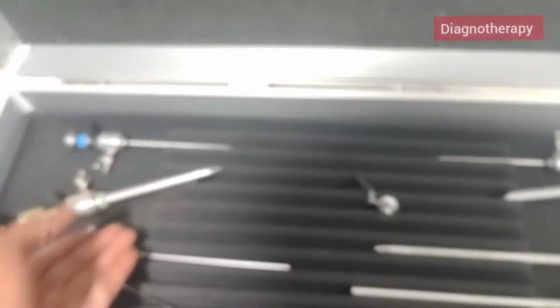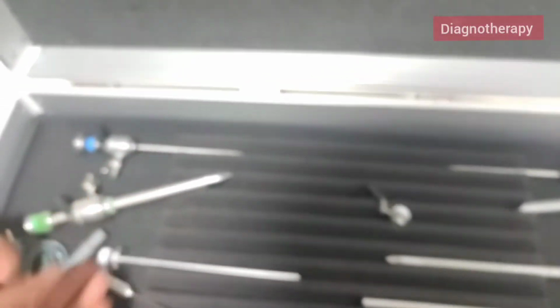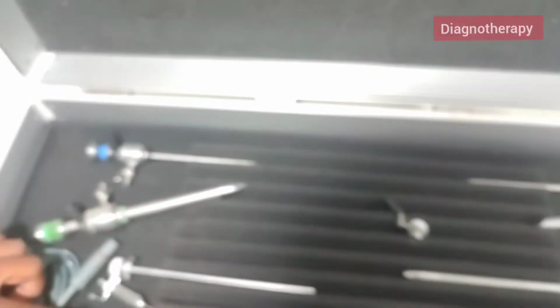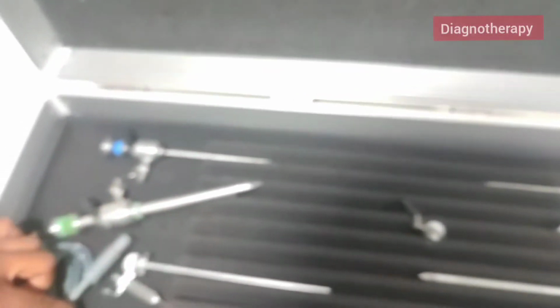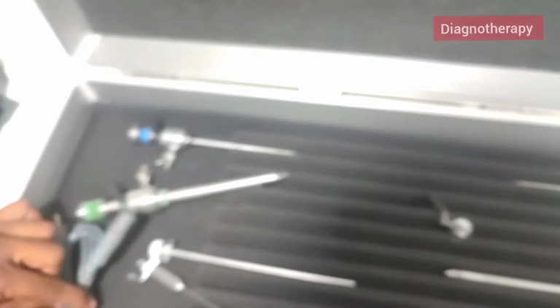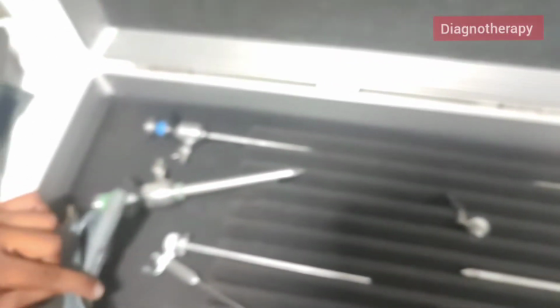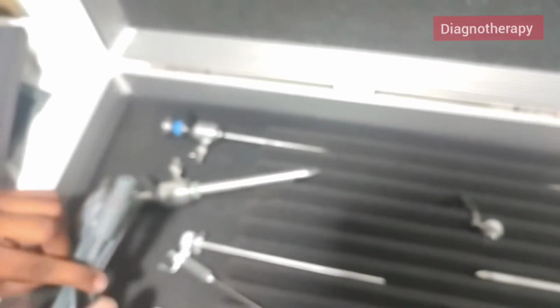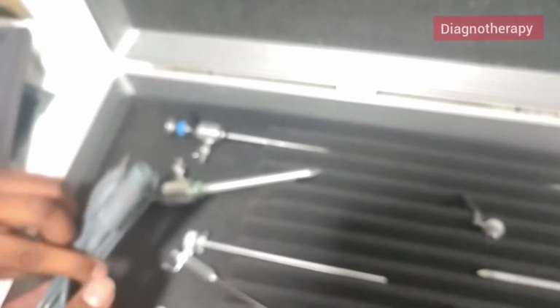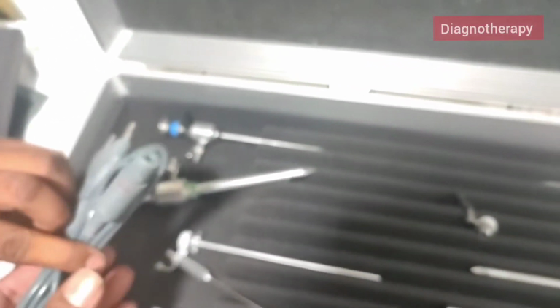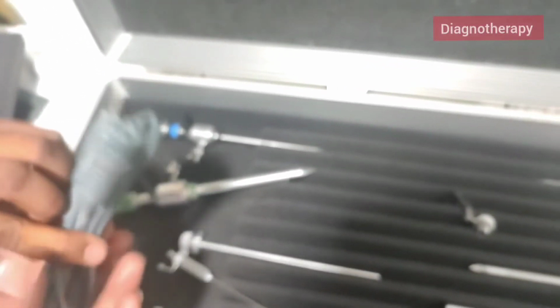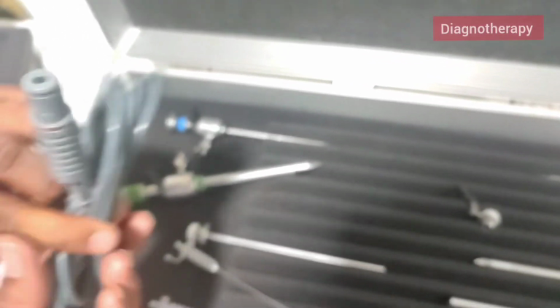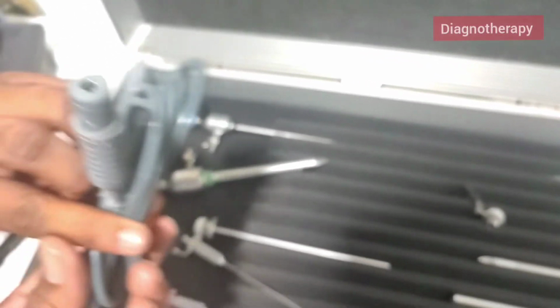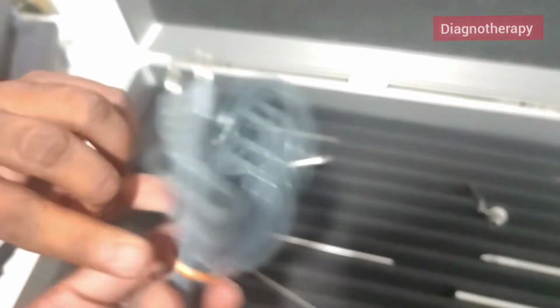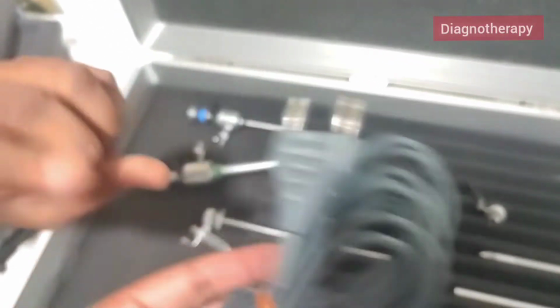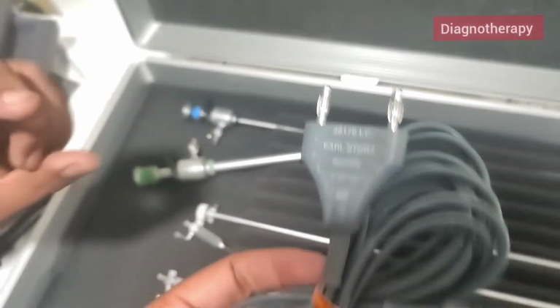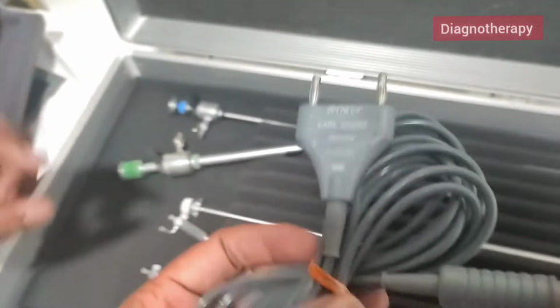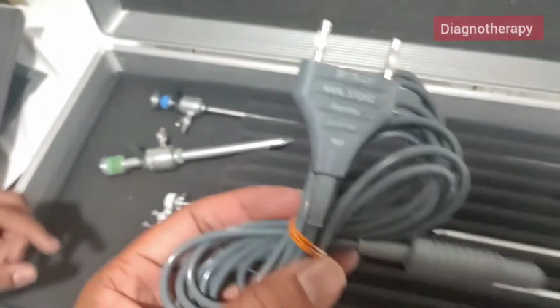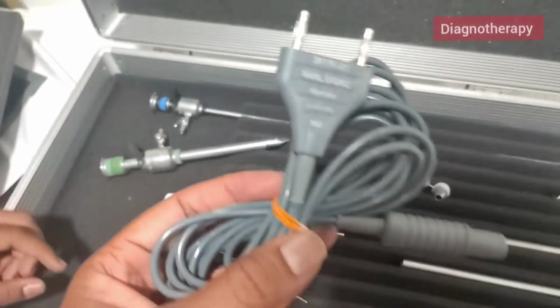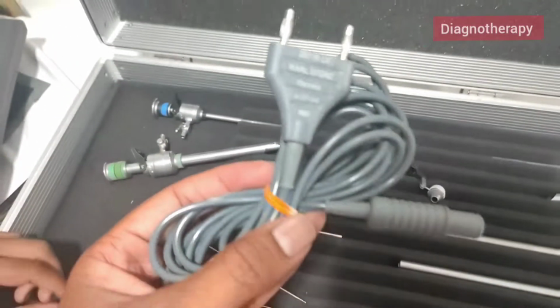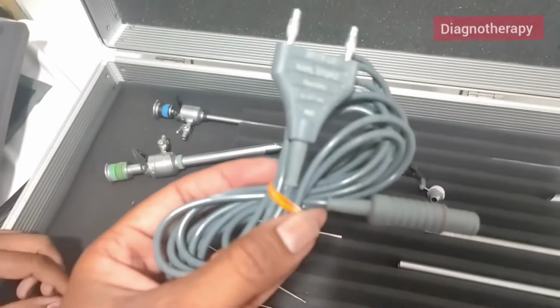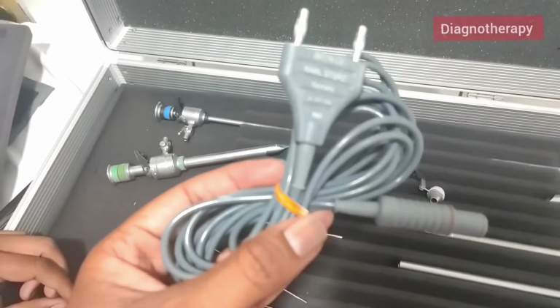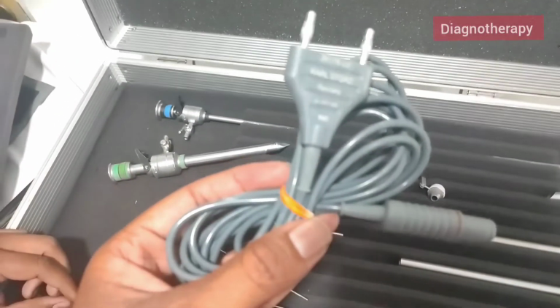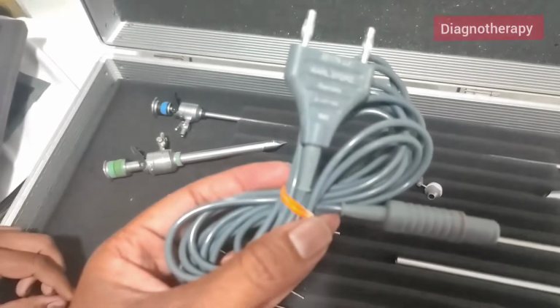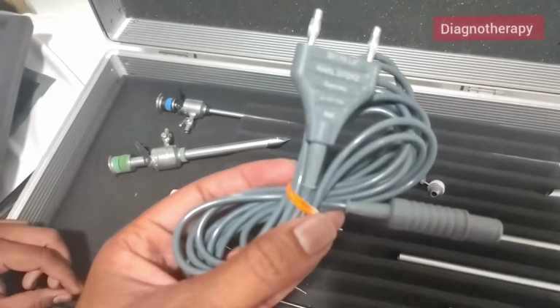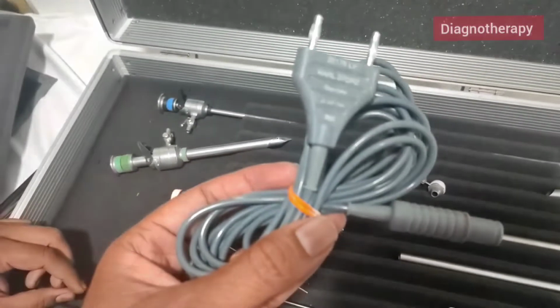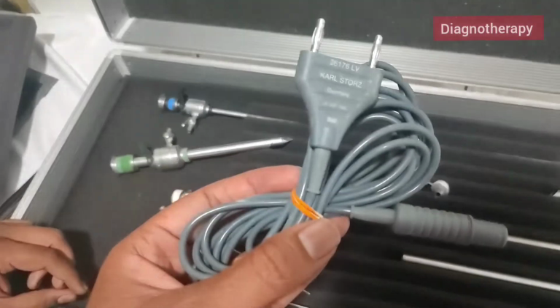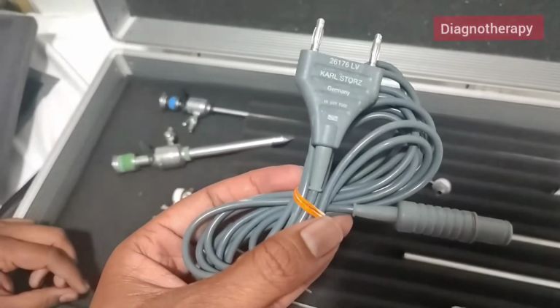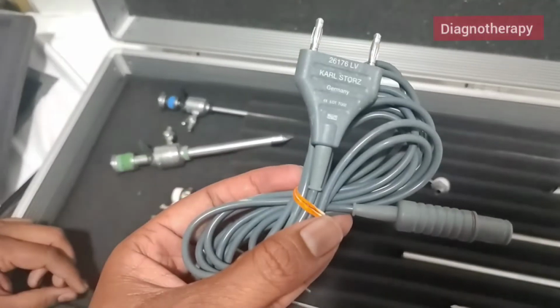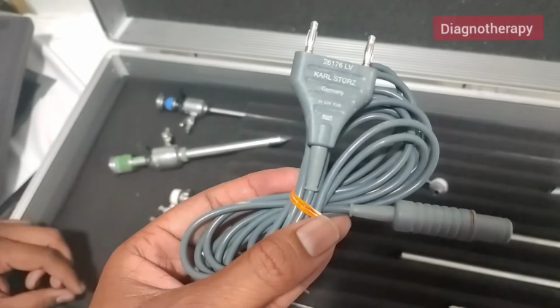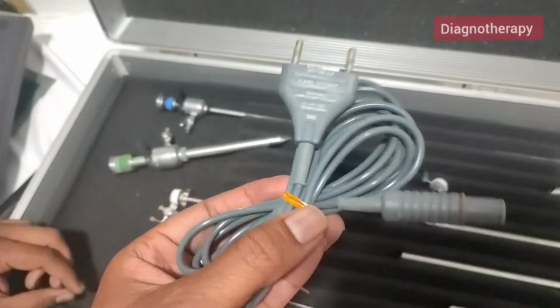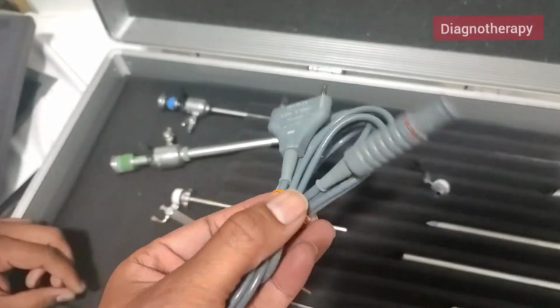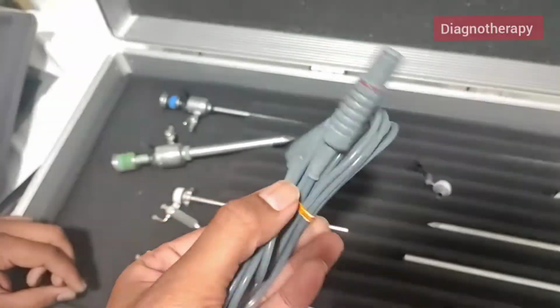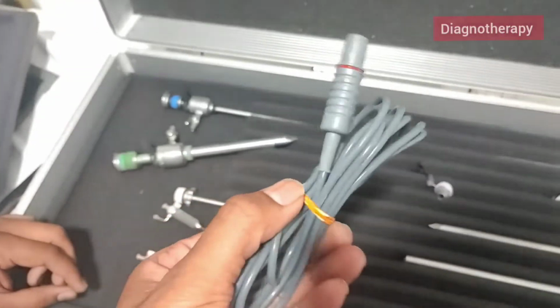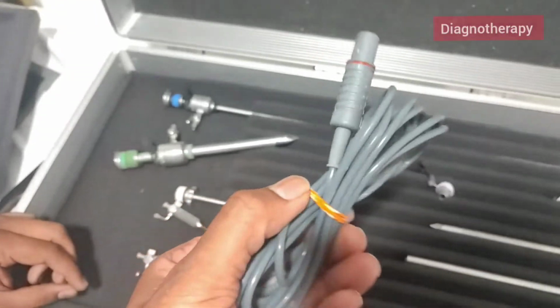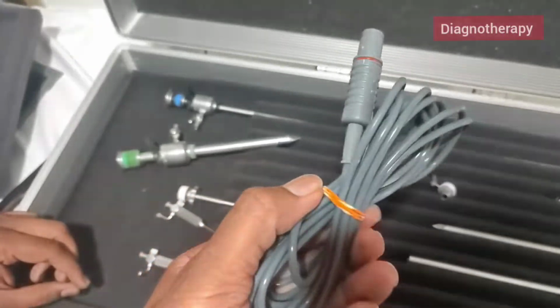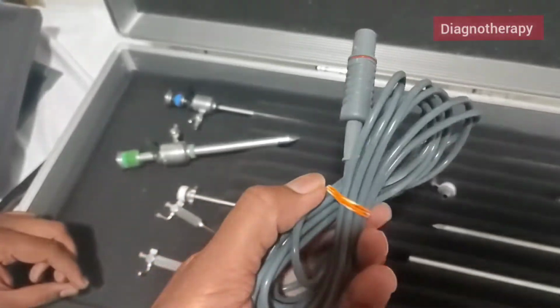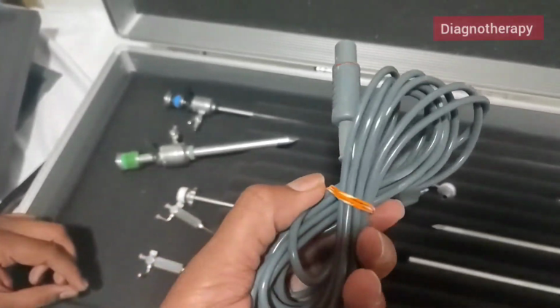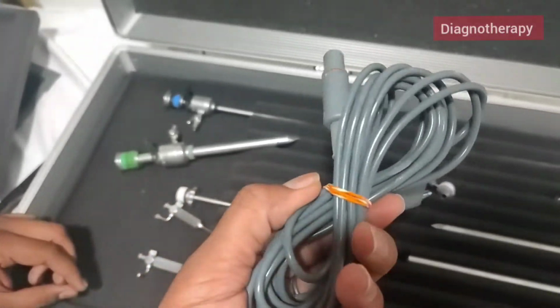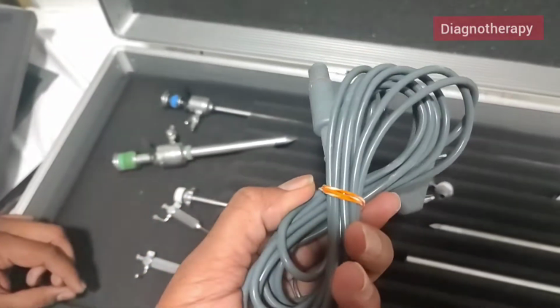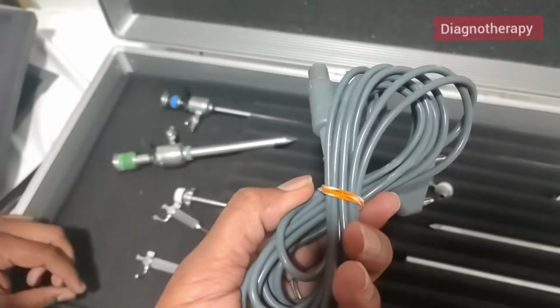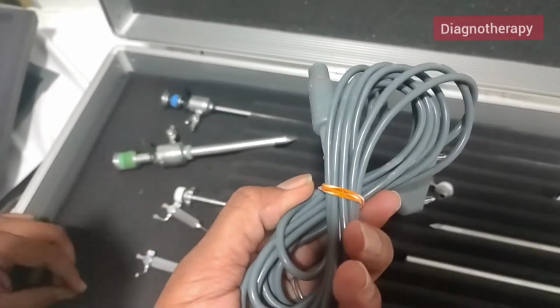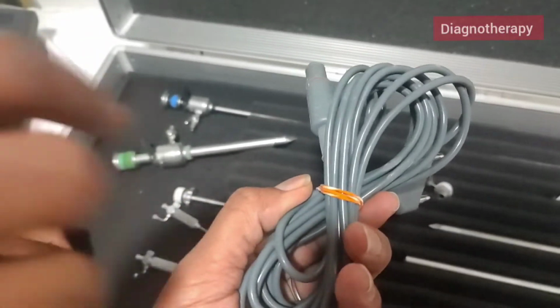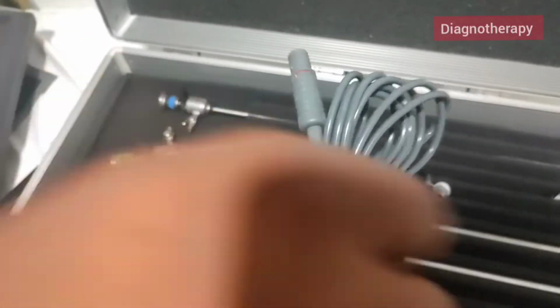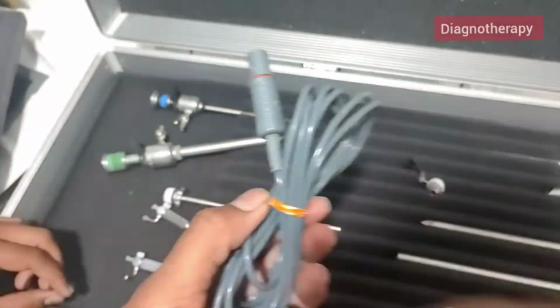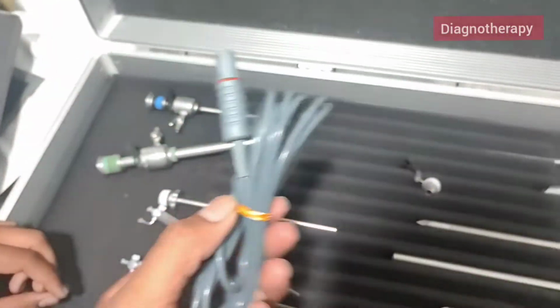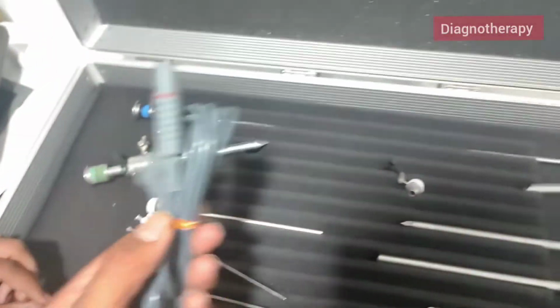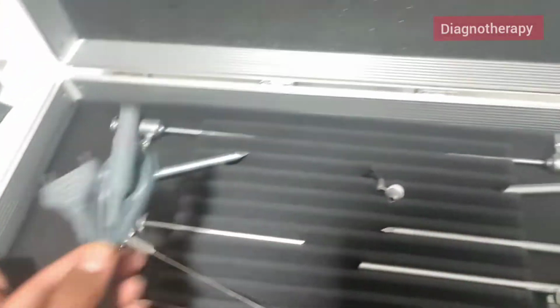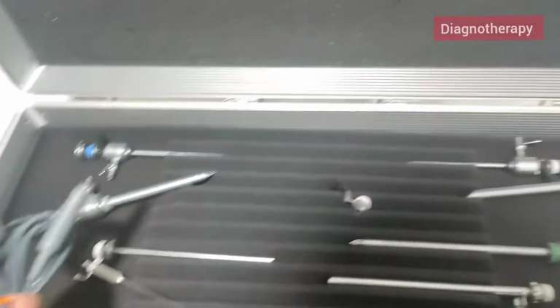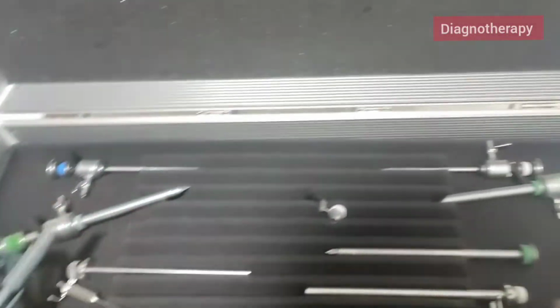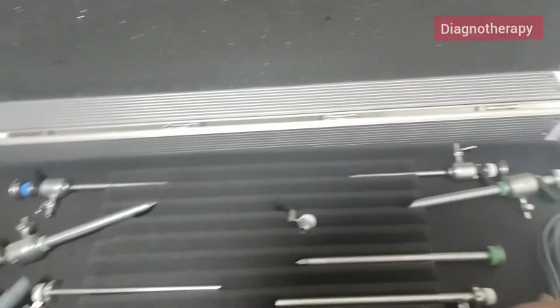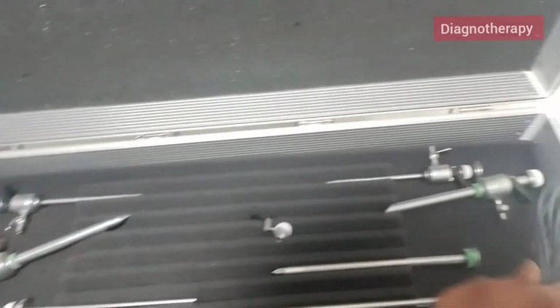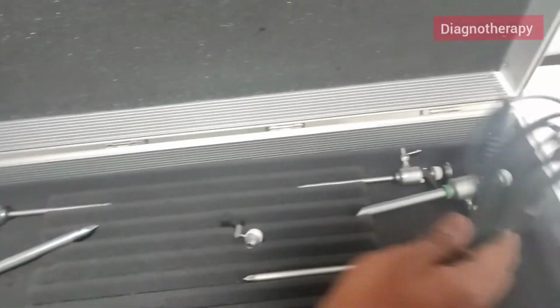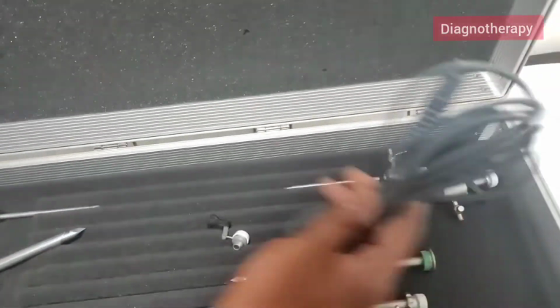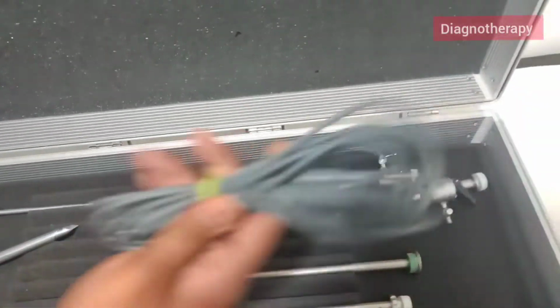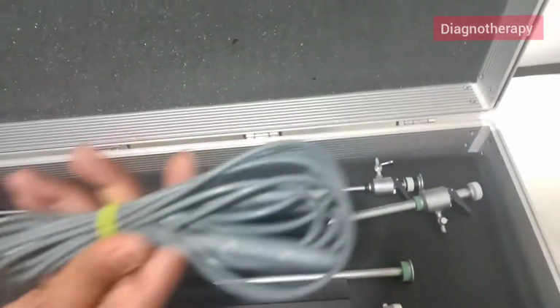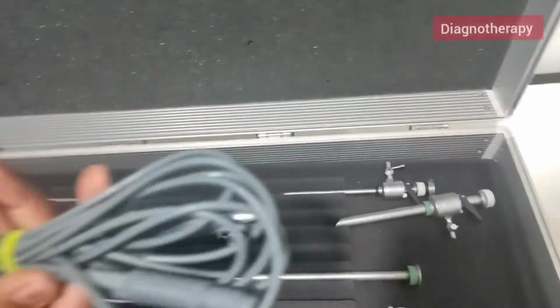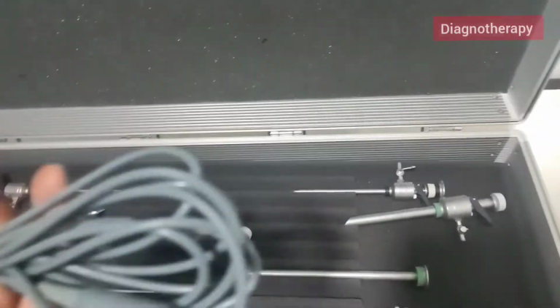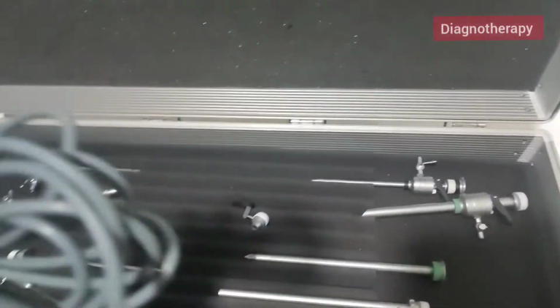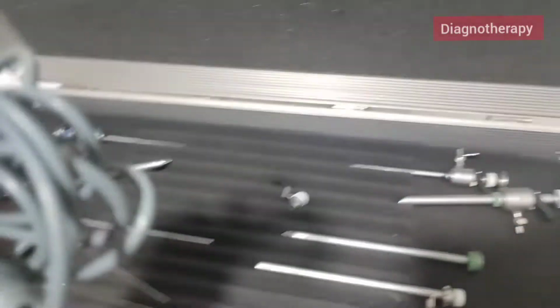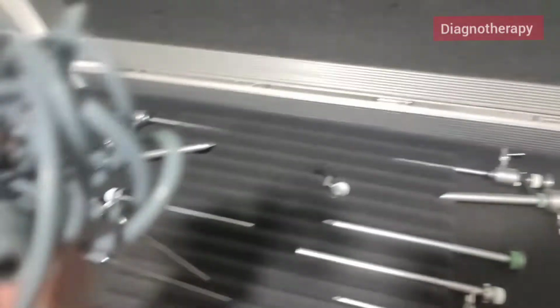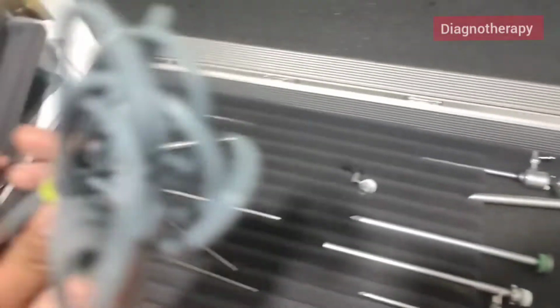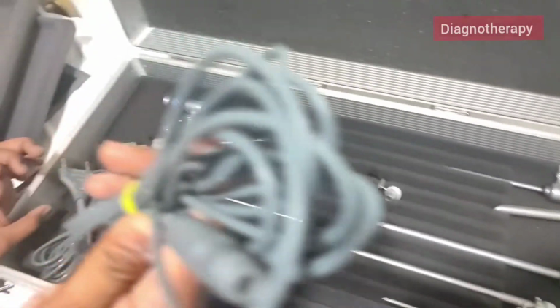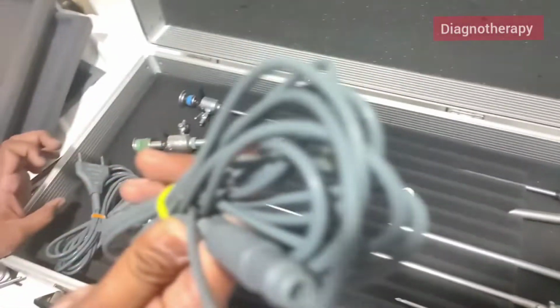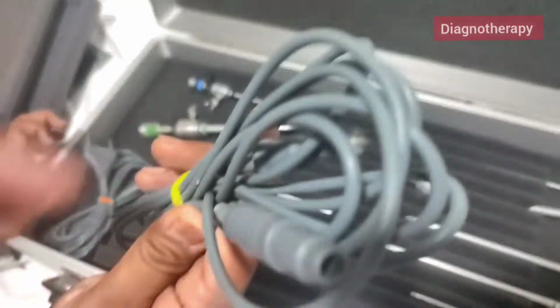Now we have the bipolar cable. This is the bipolar cable. Now we have the monopolar cable.